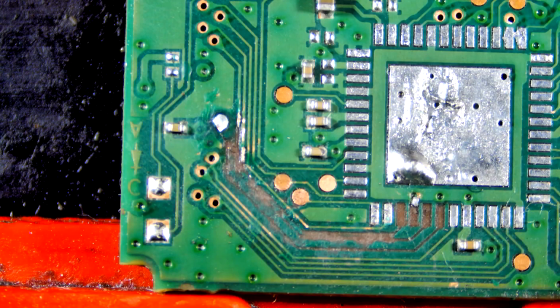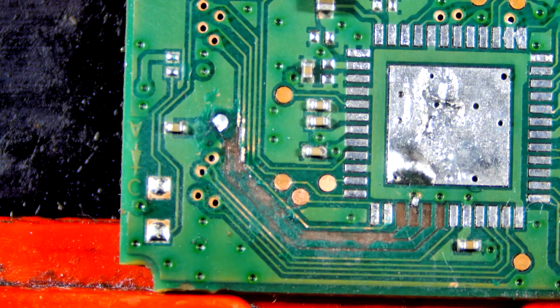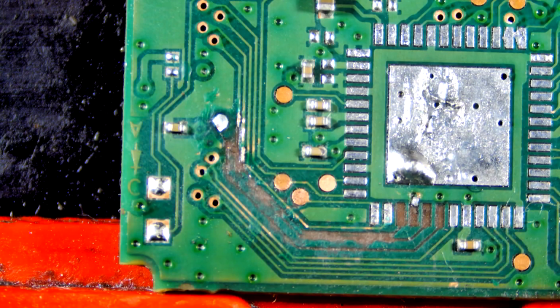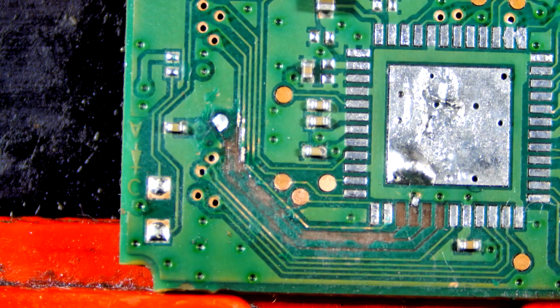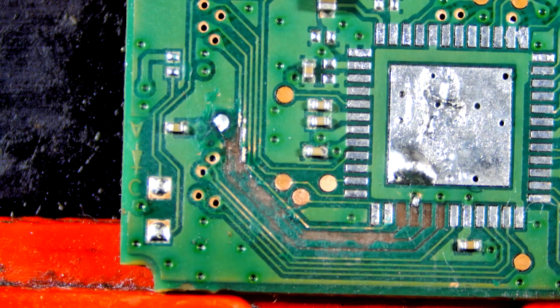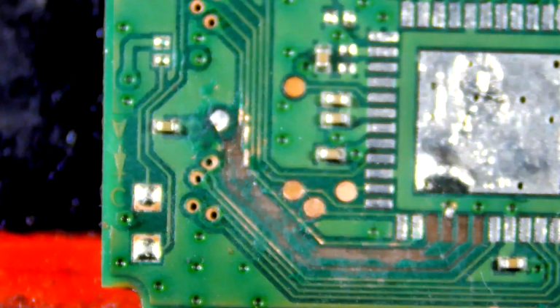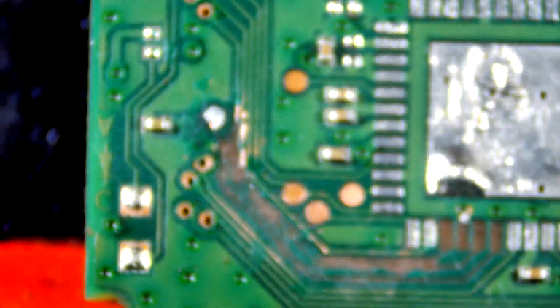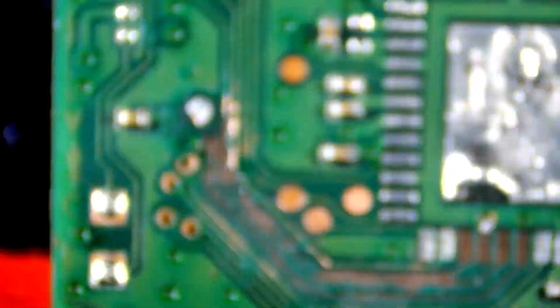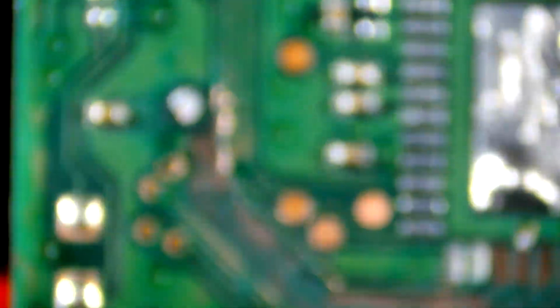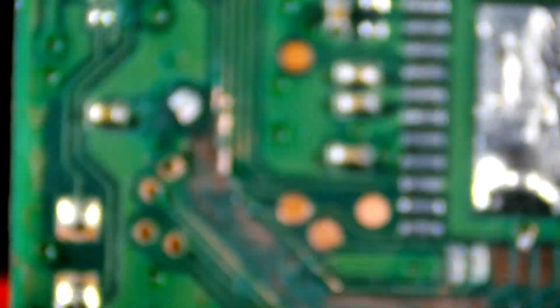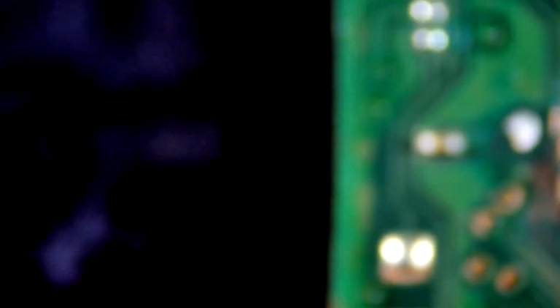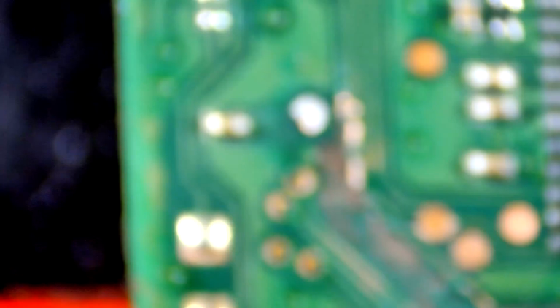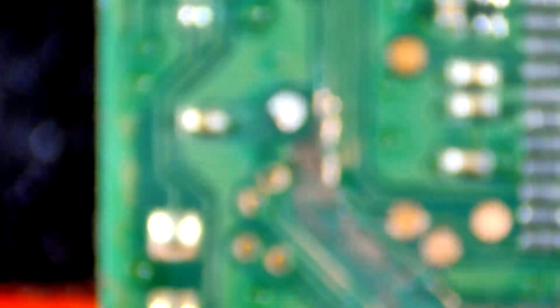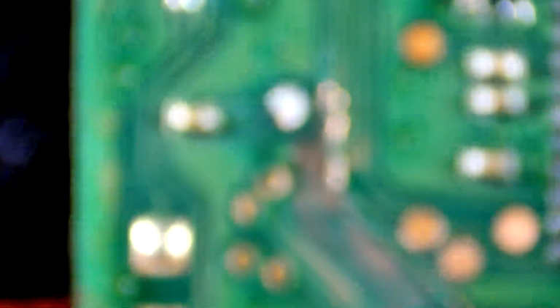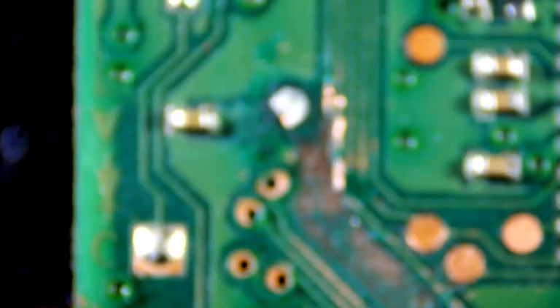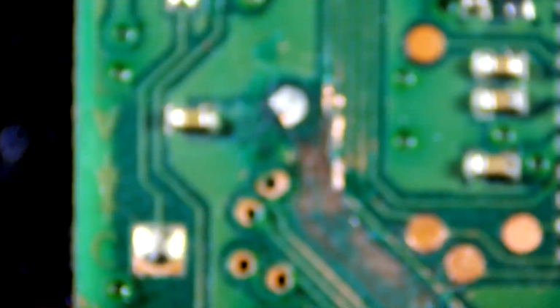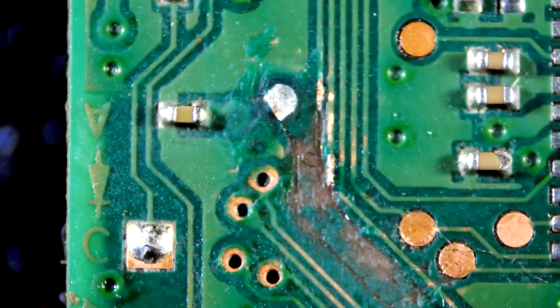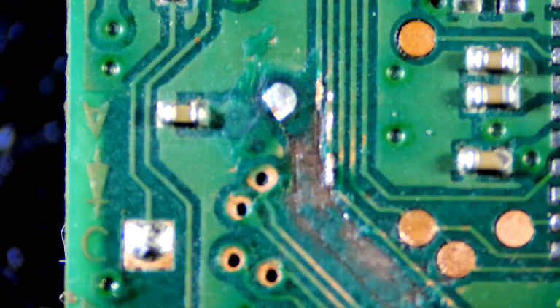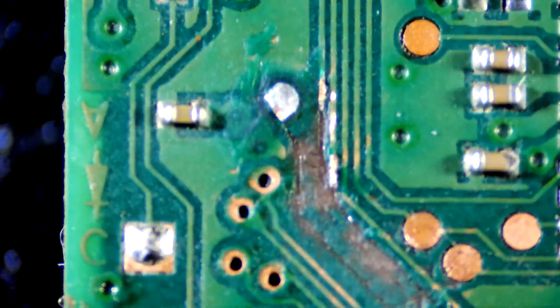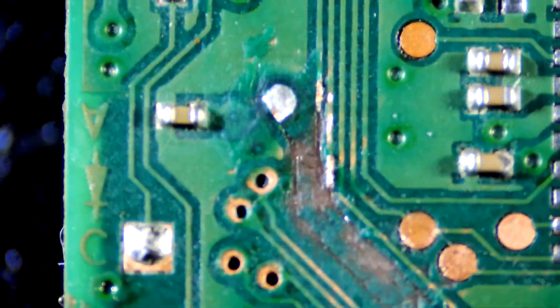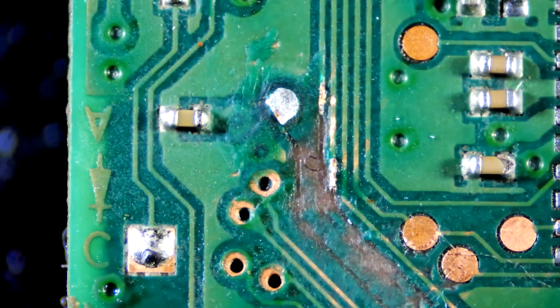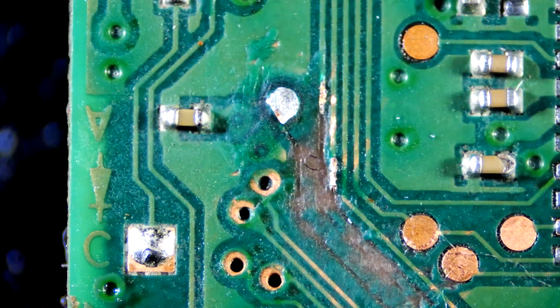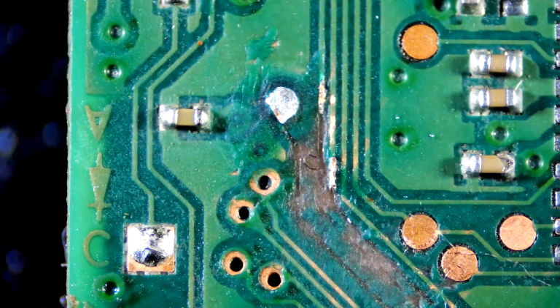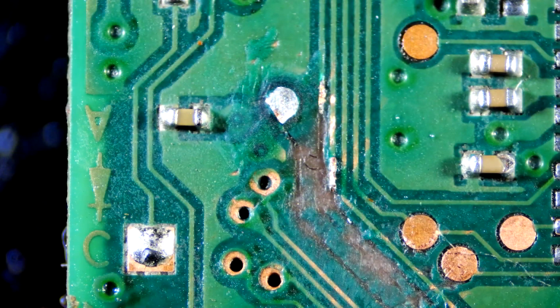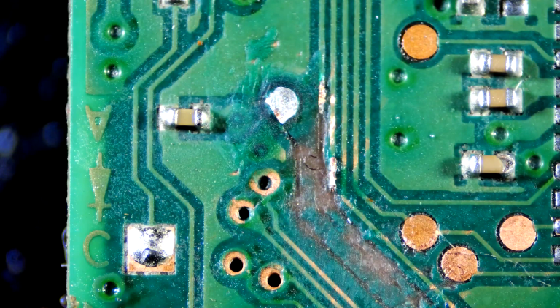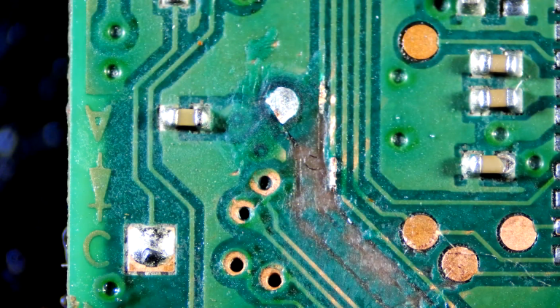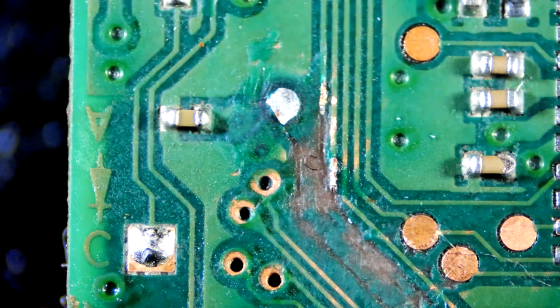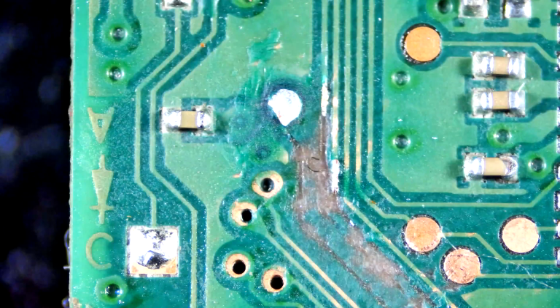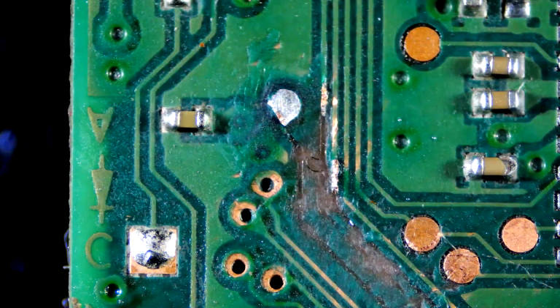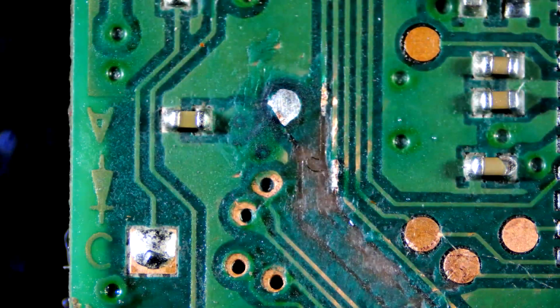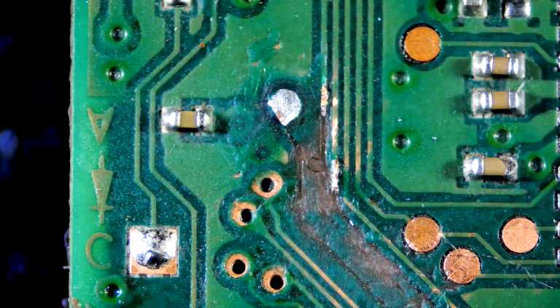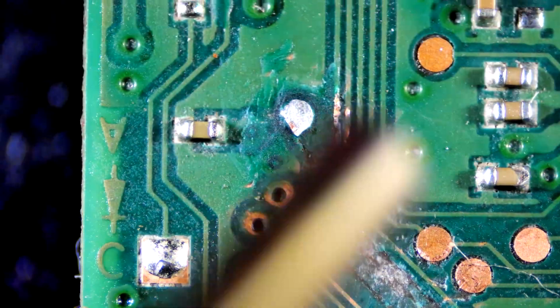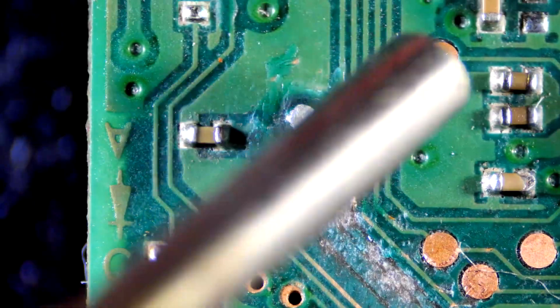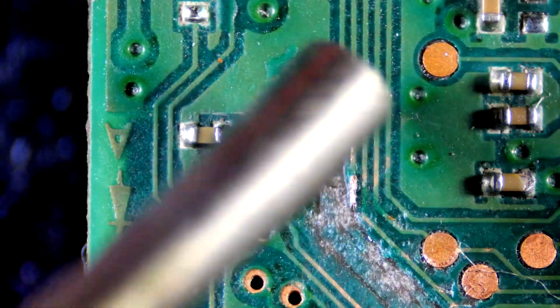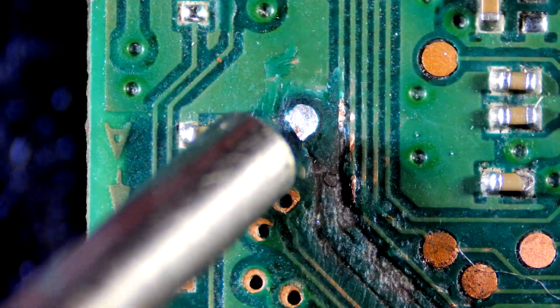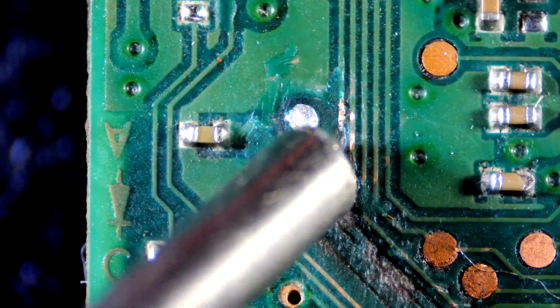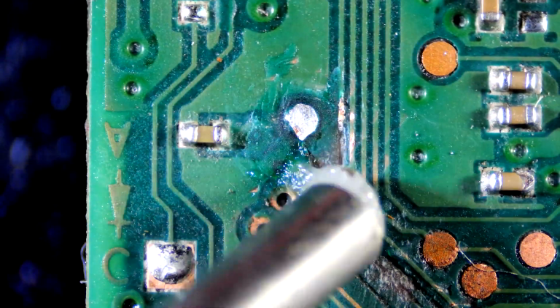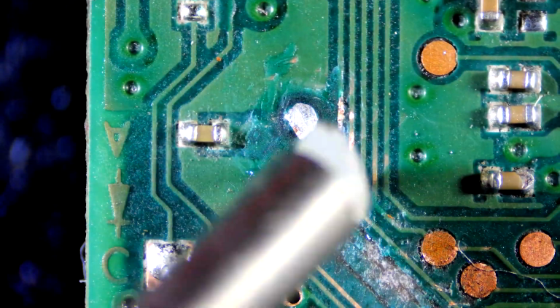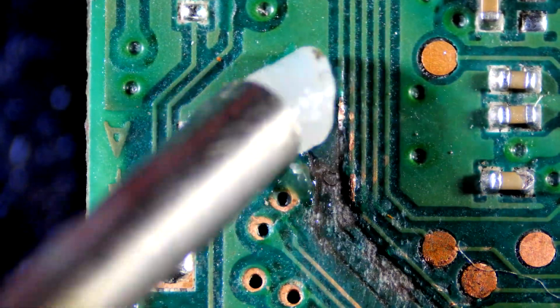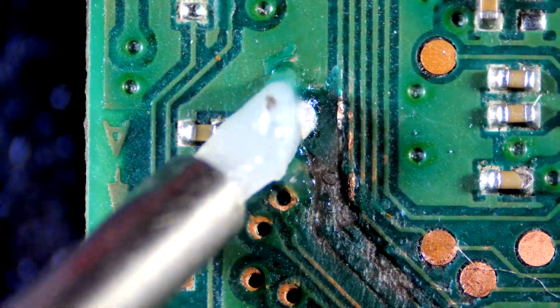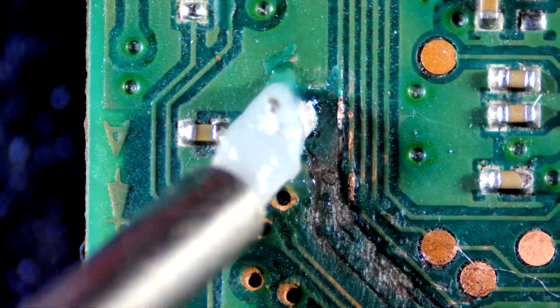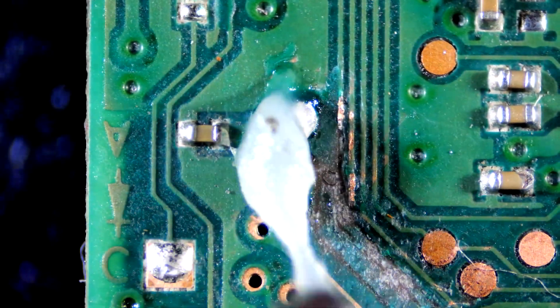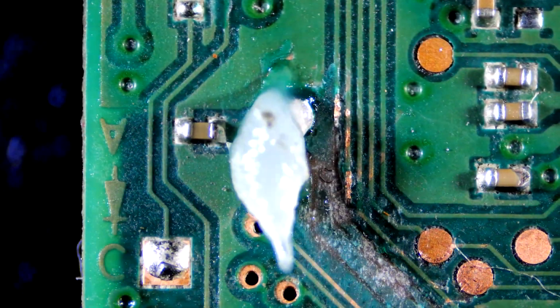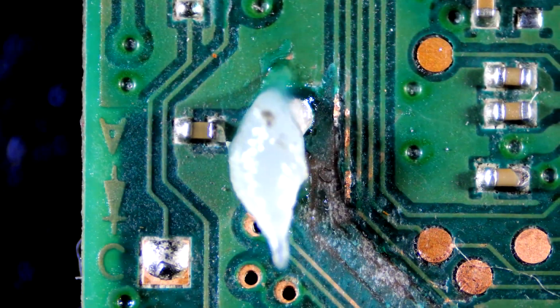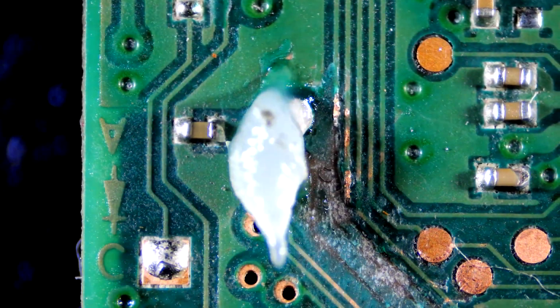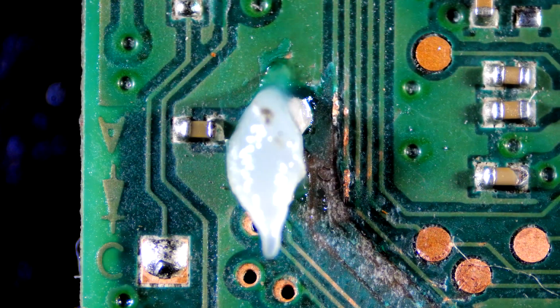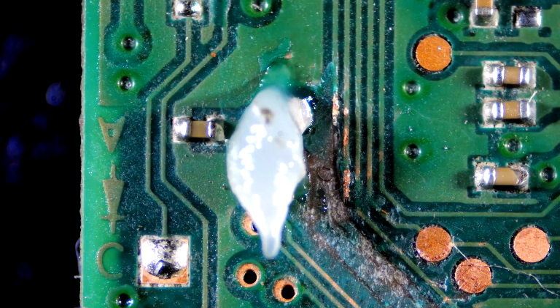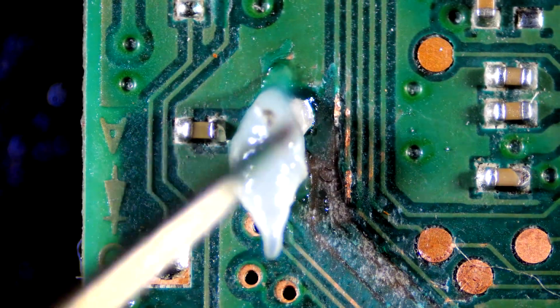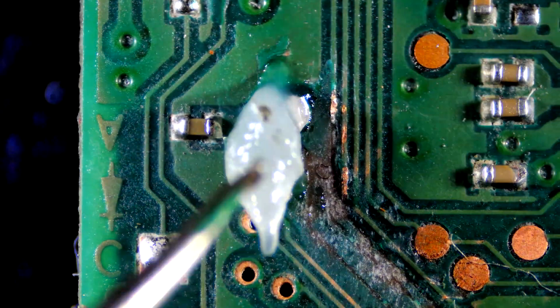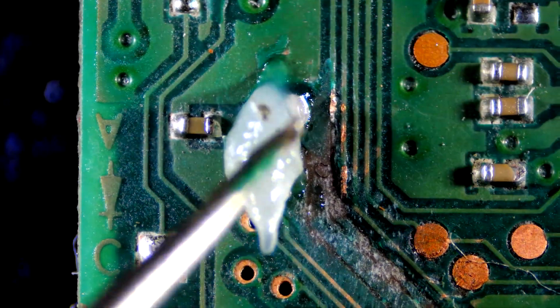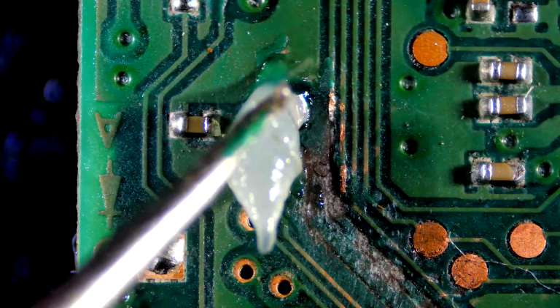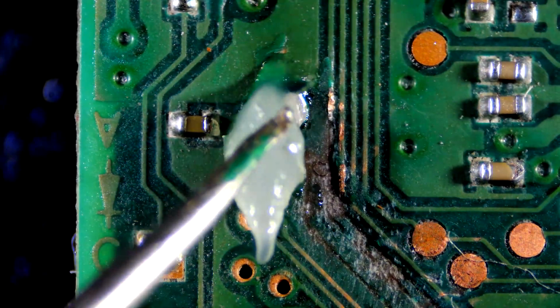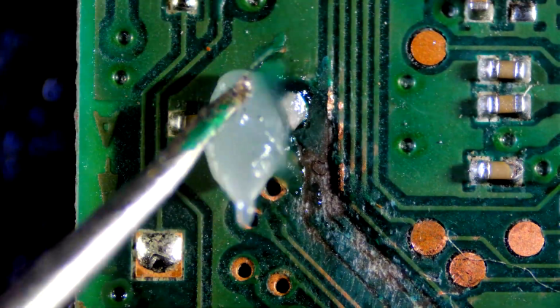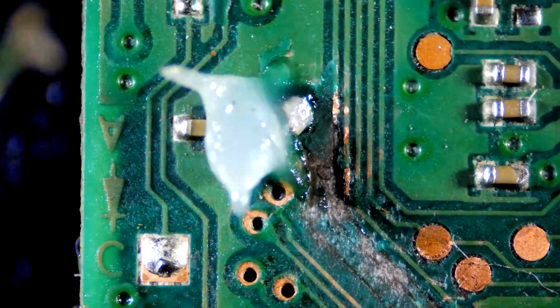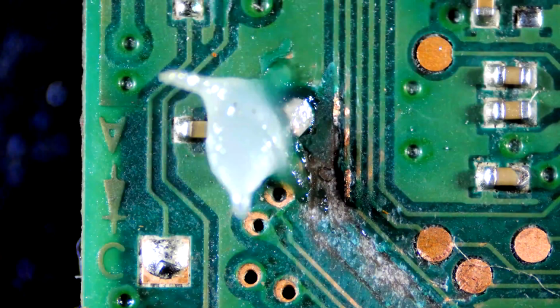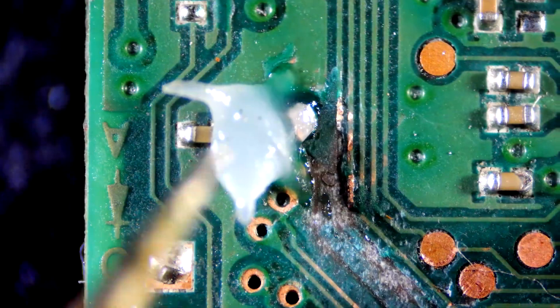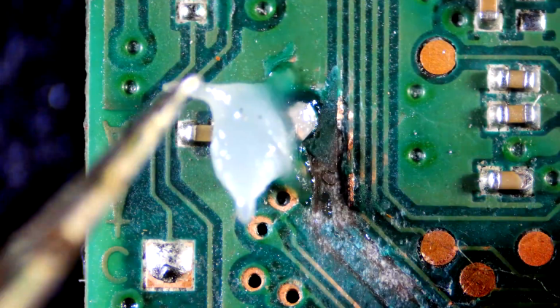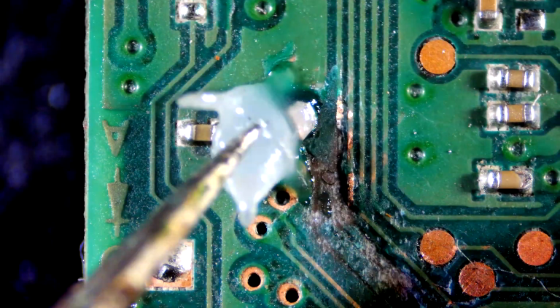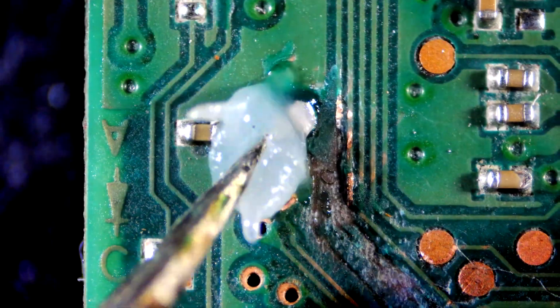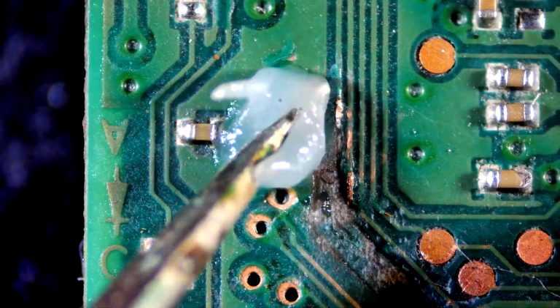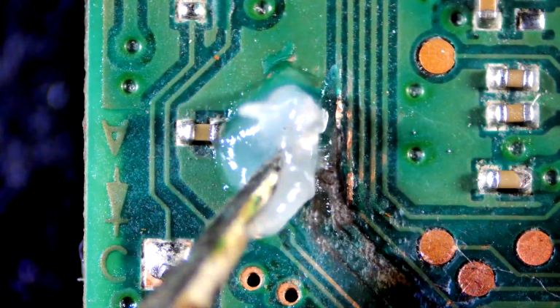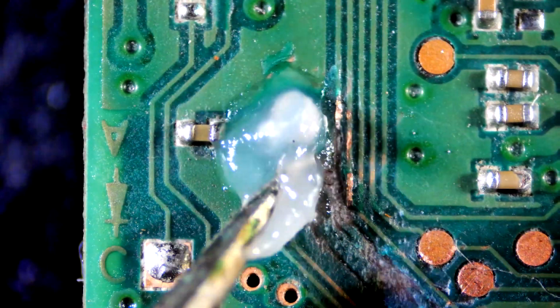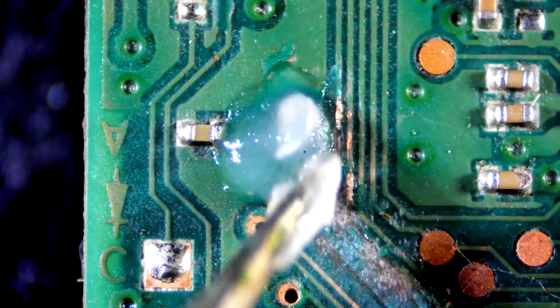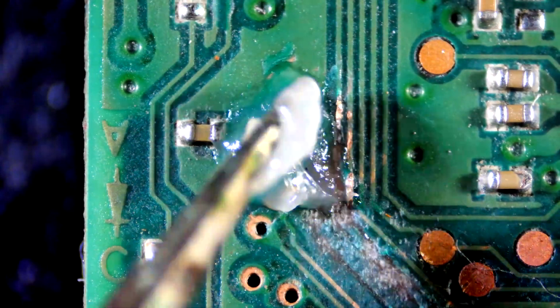Hi guys, welcome back to my channel. Today I am resoldering another controller, but this time with missing traces.